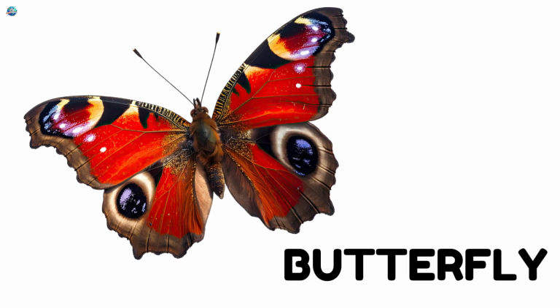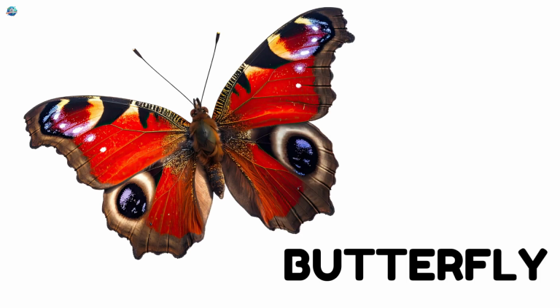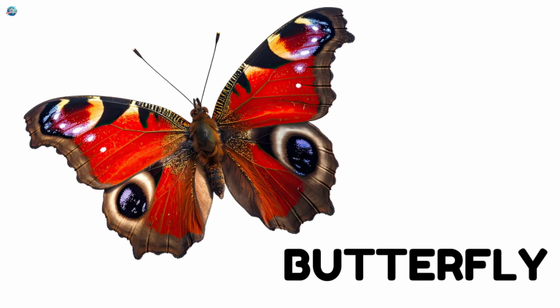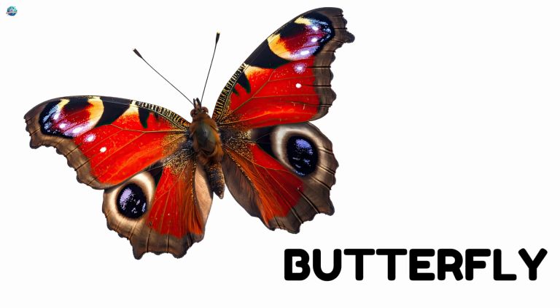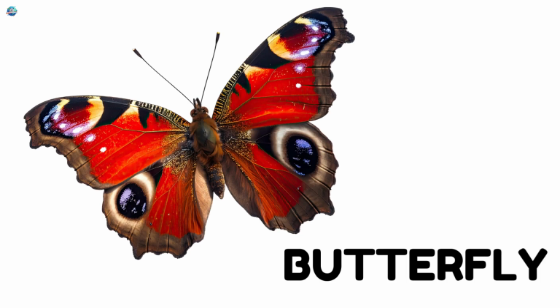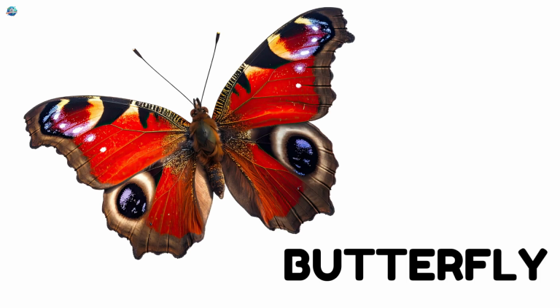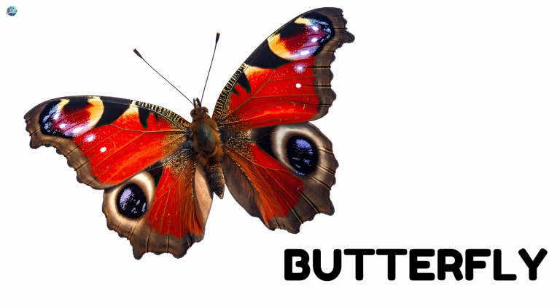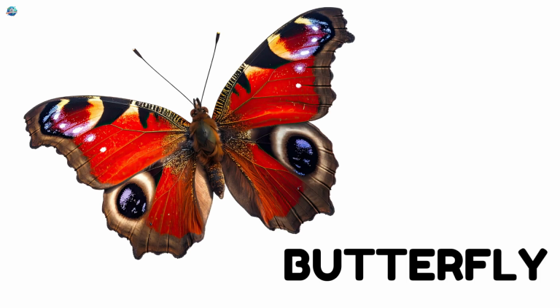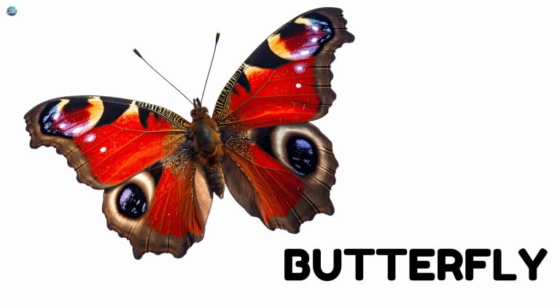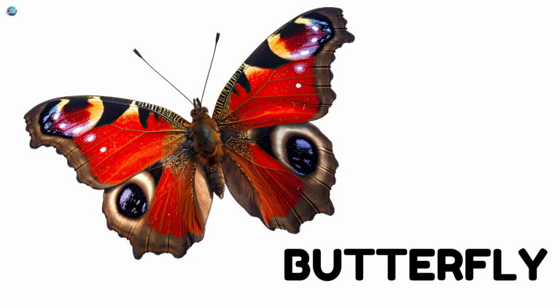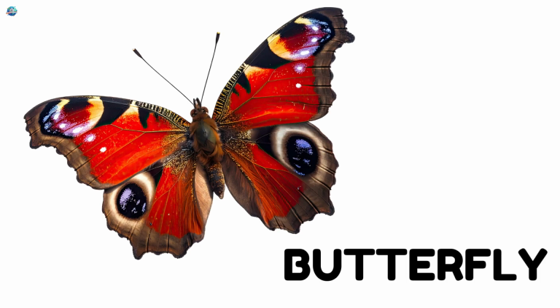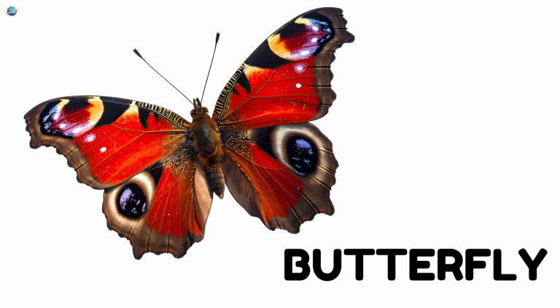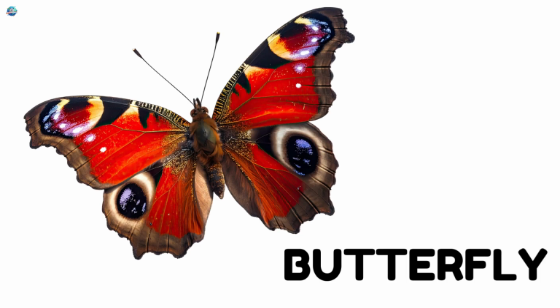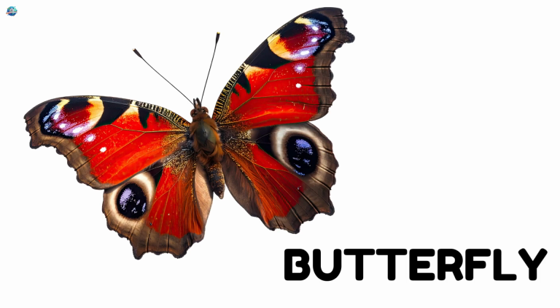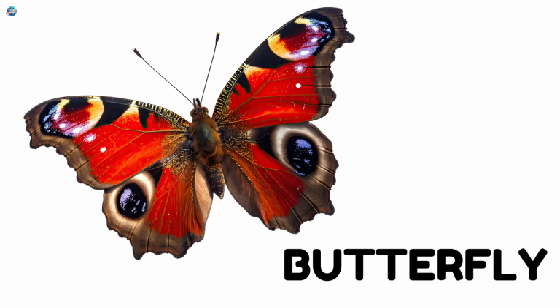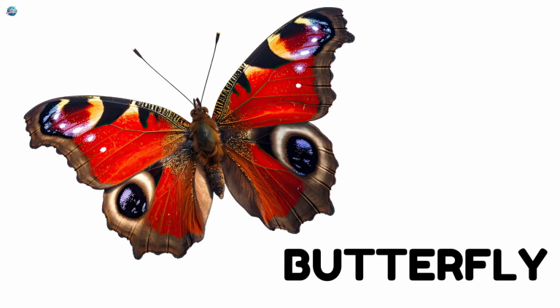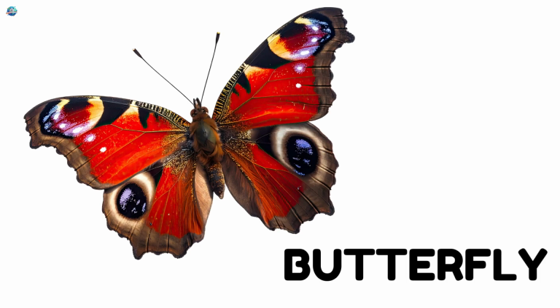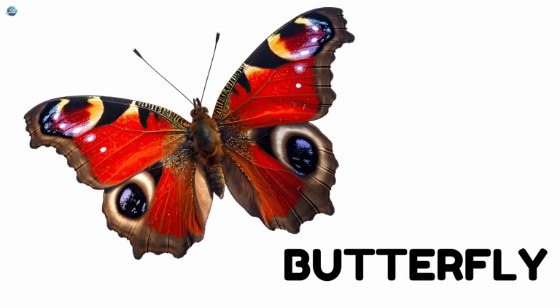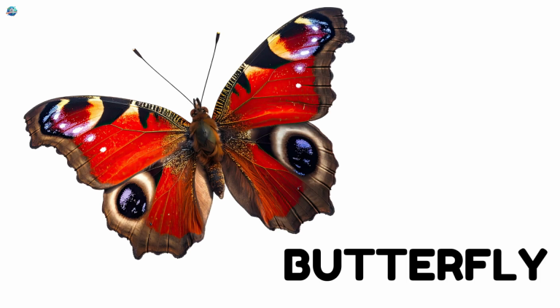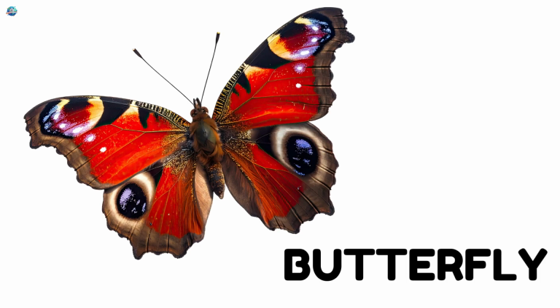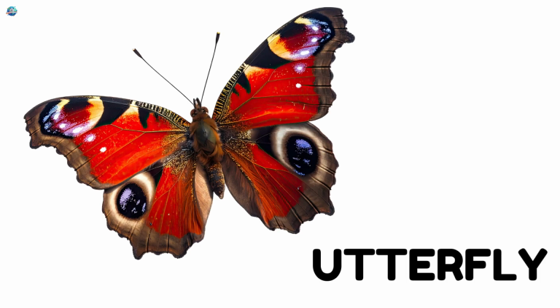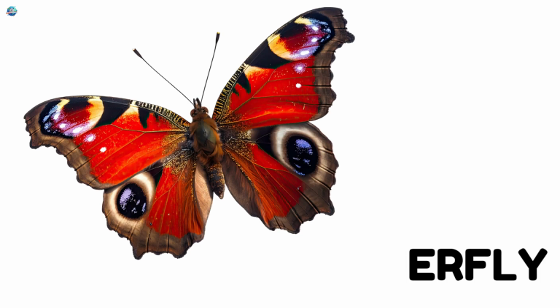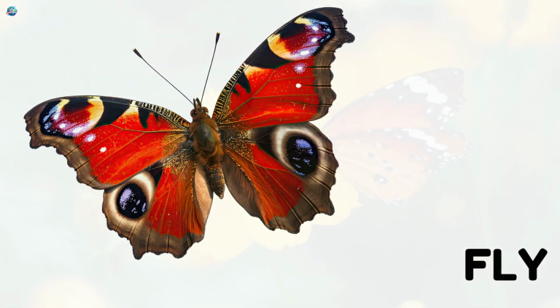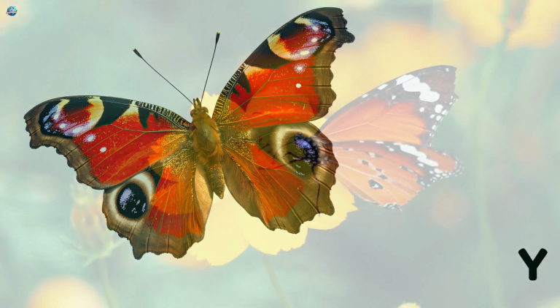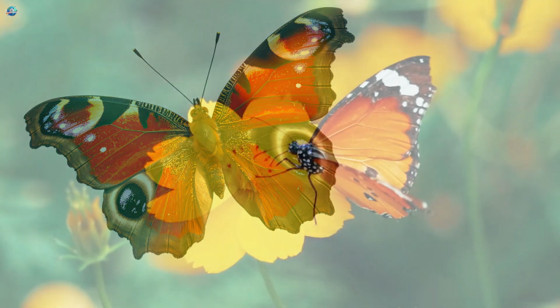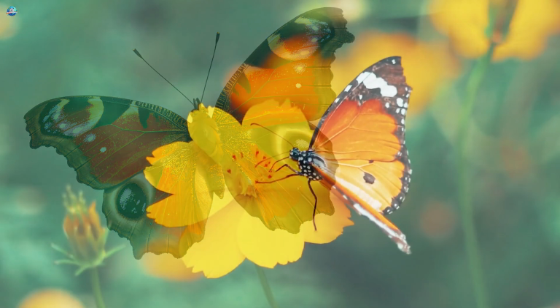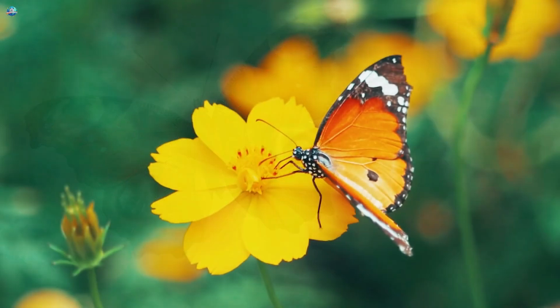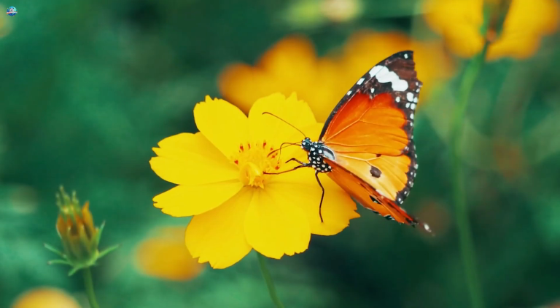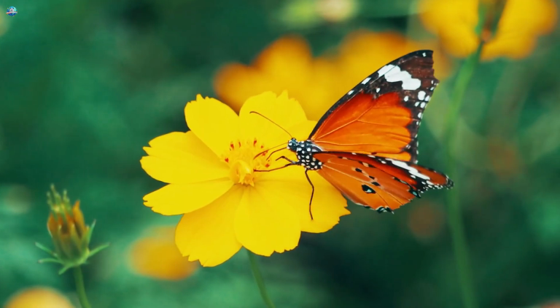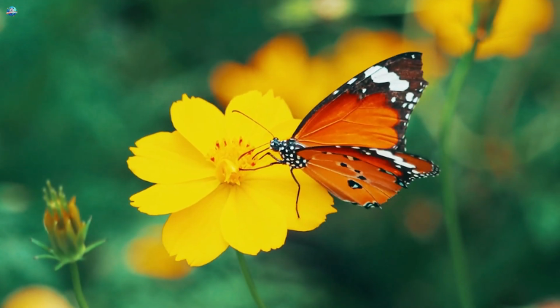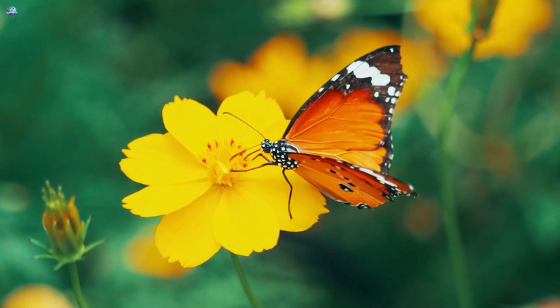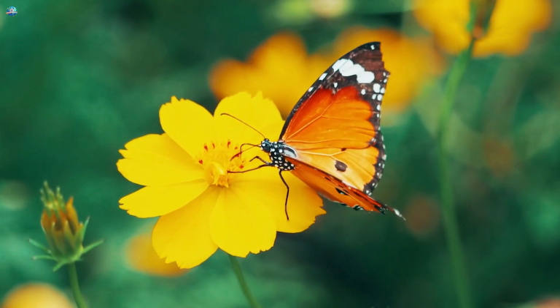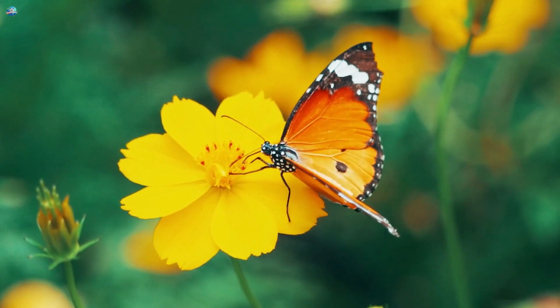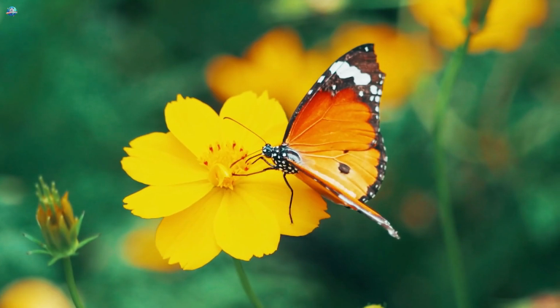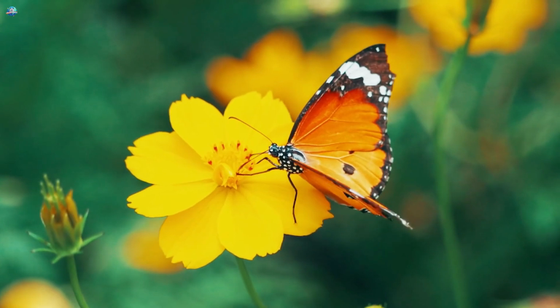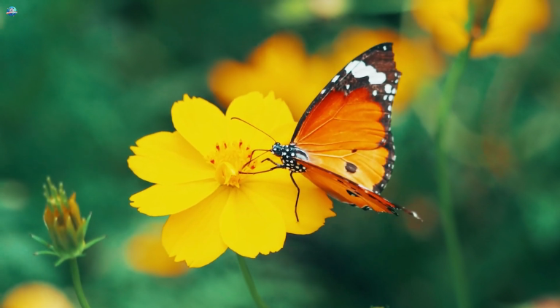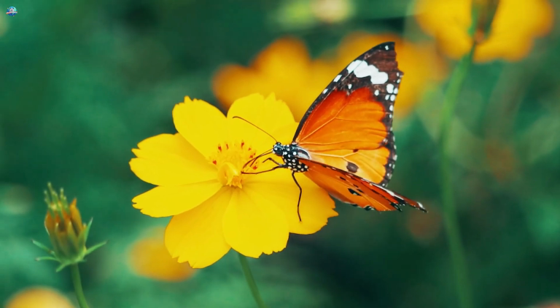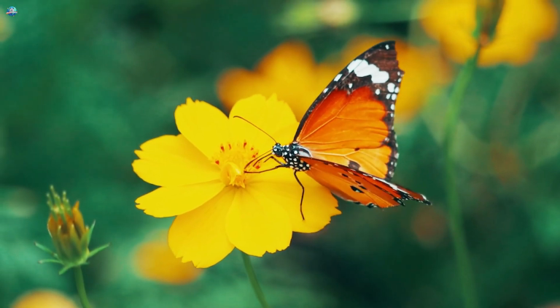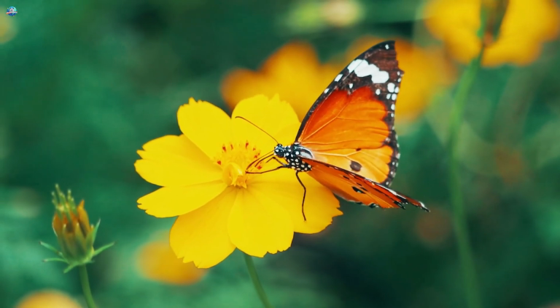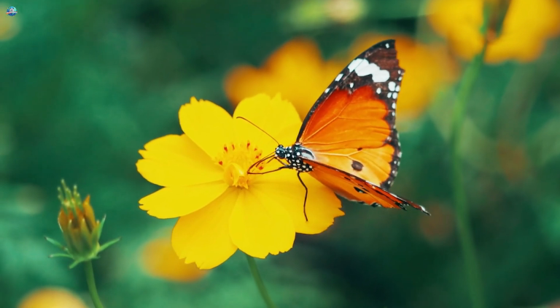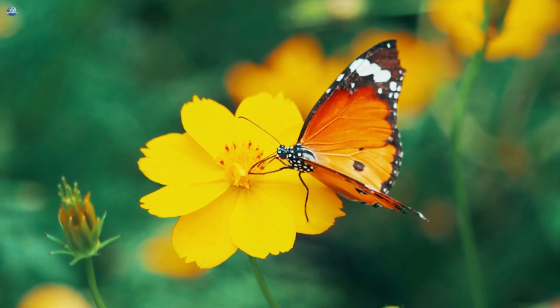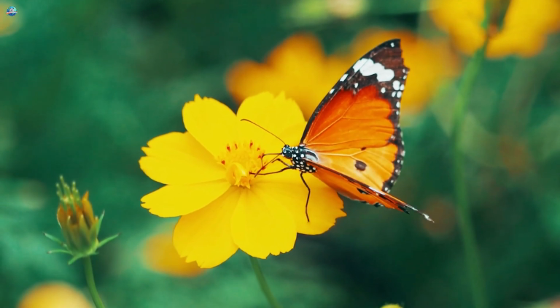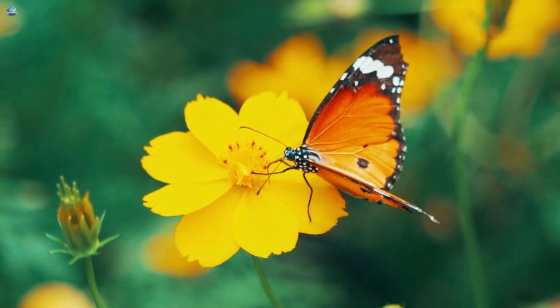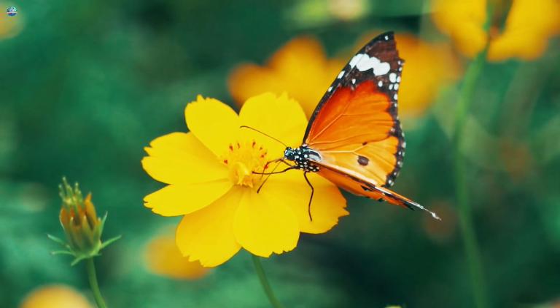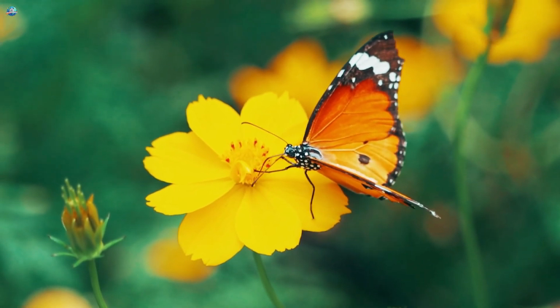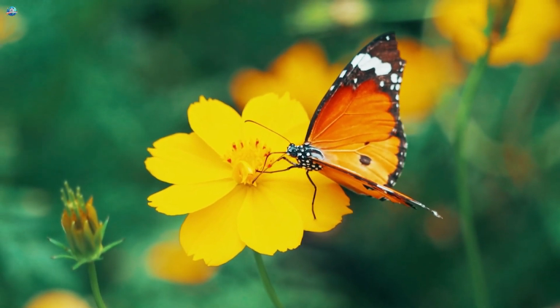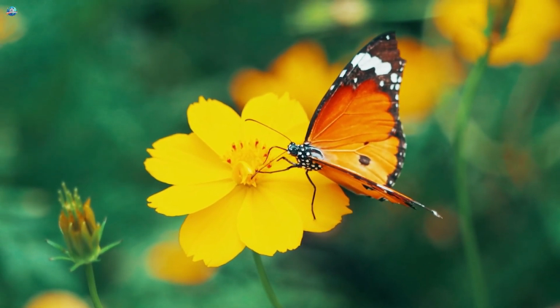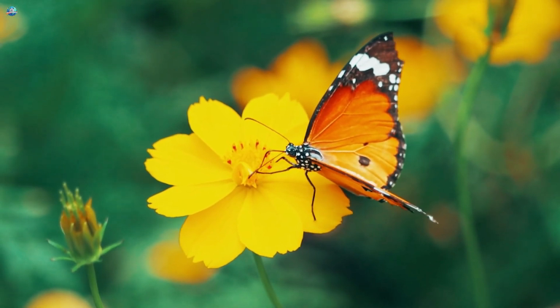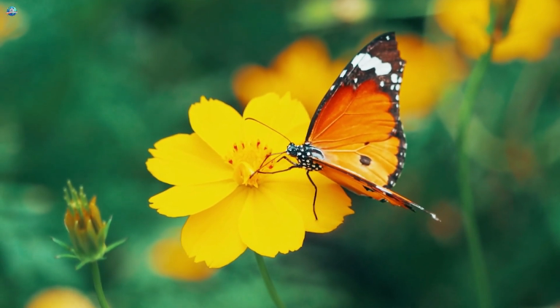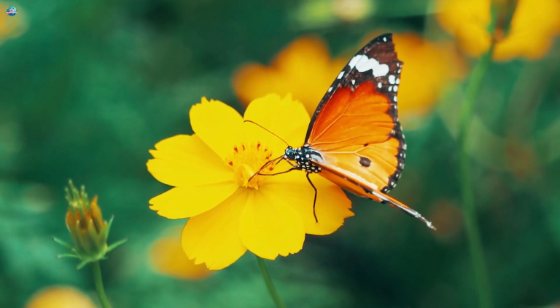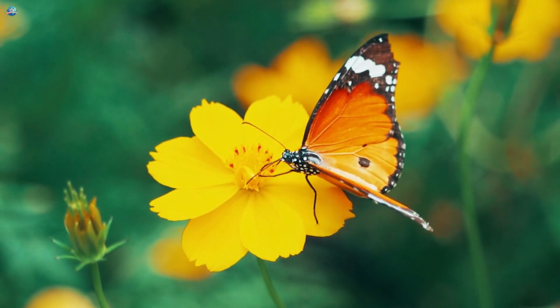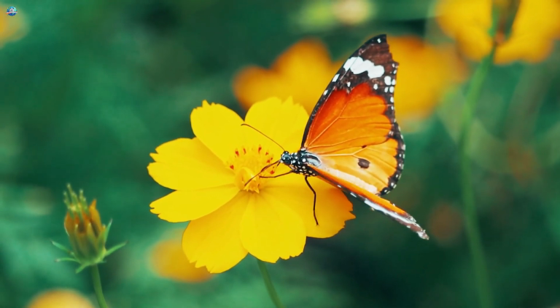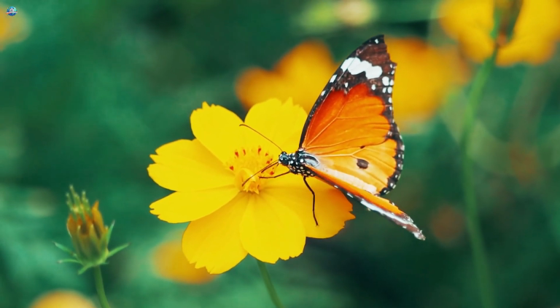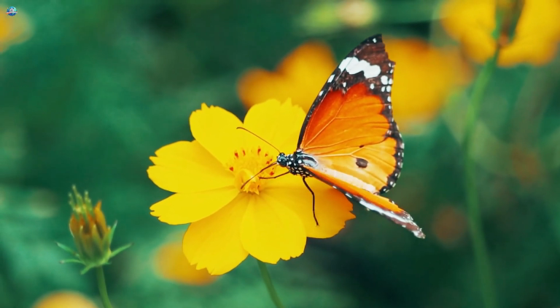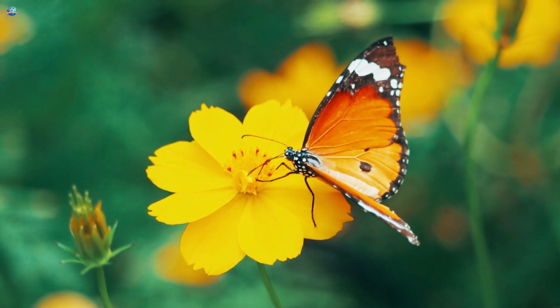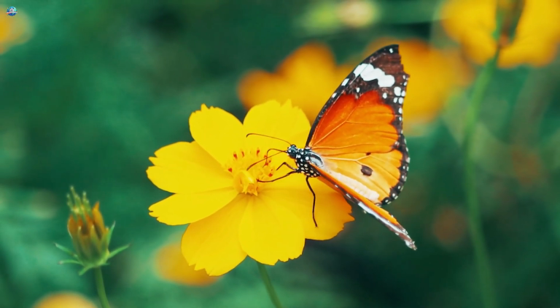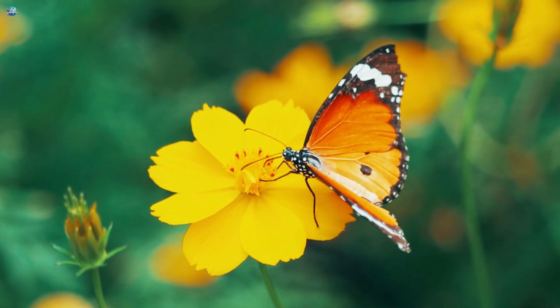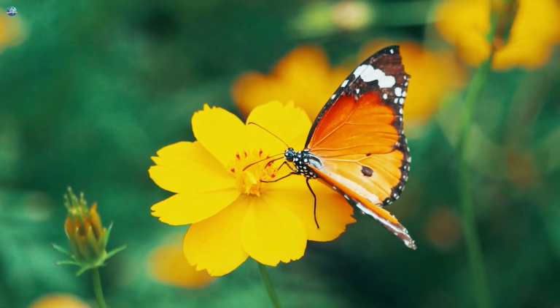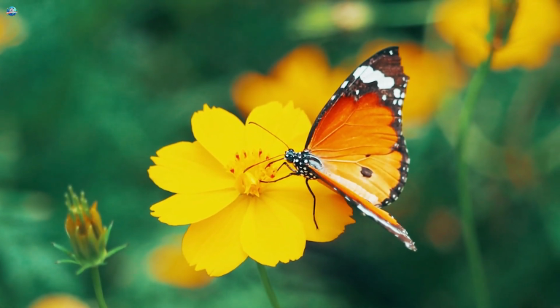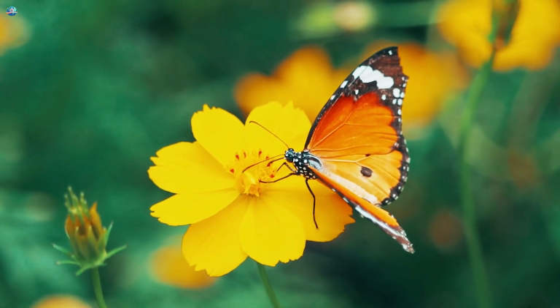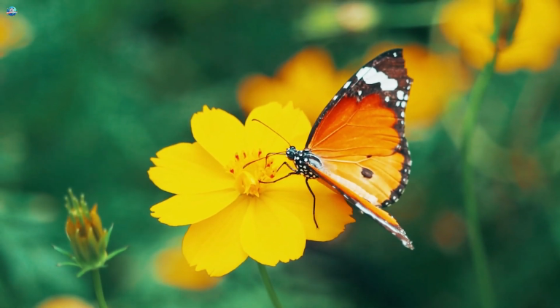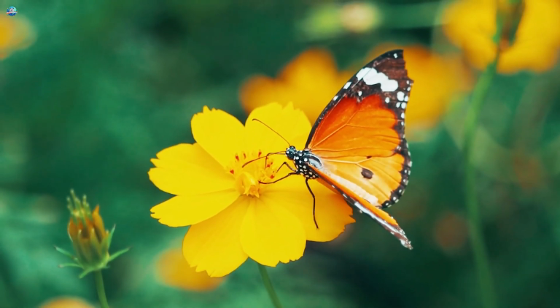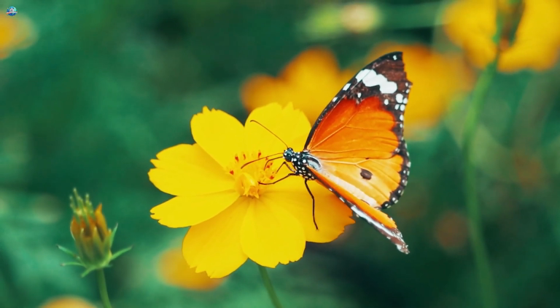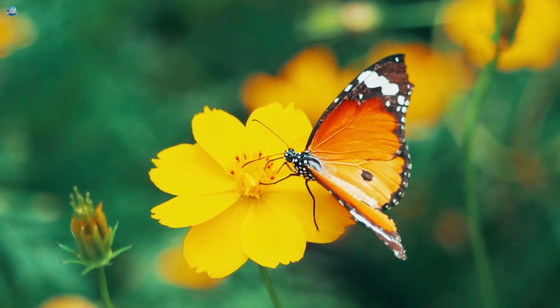Butterfly. This is a butterfly. Butterflies have colorful wings. They love flowers. They can fly high in the air.